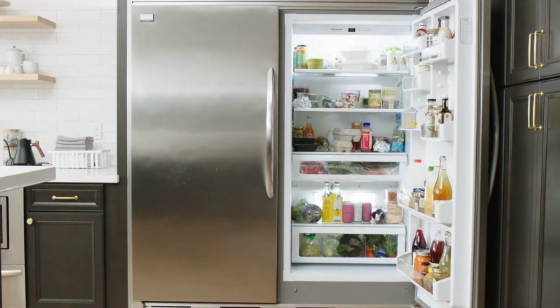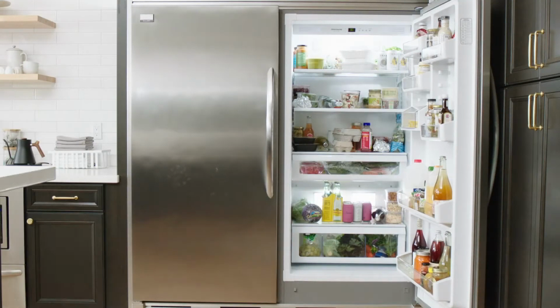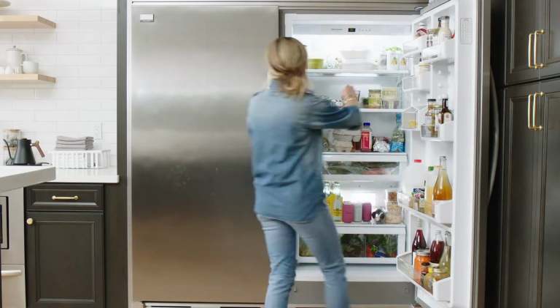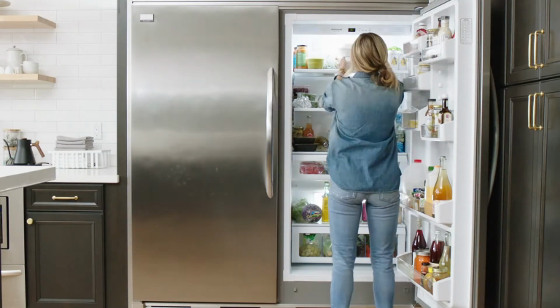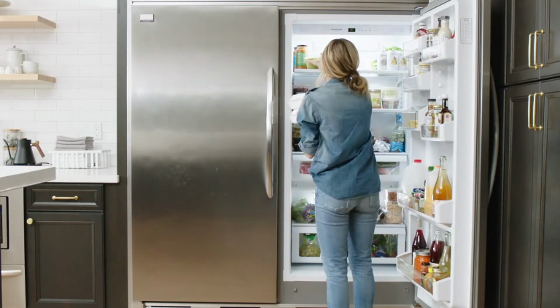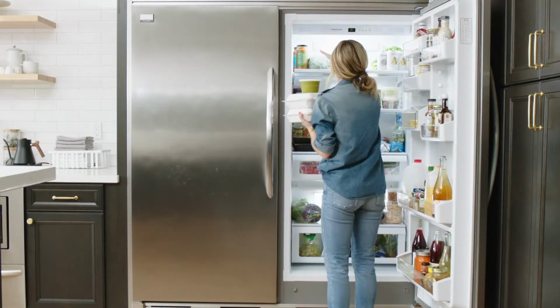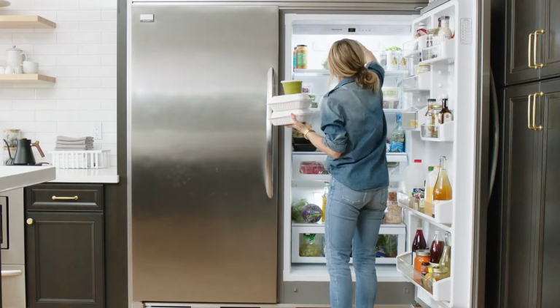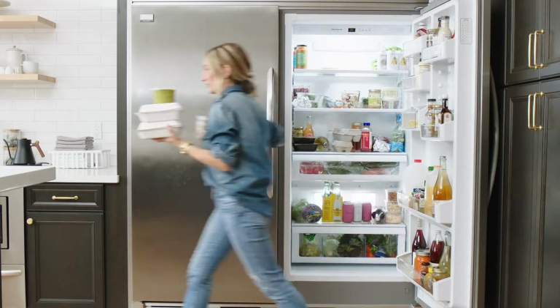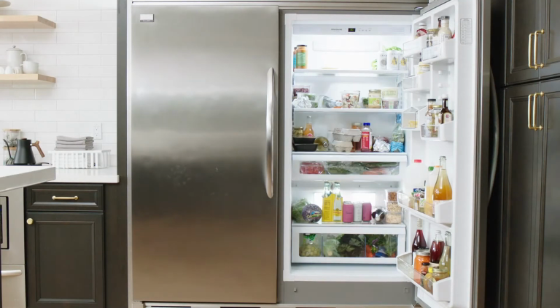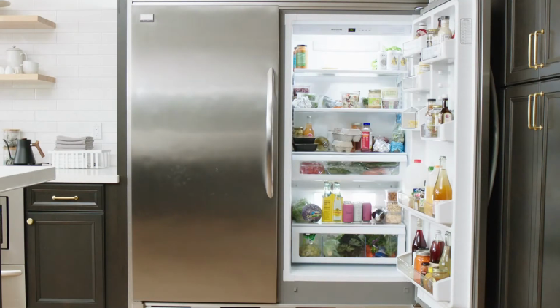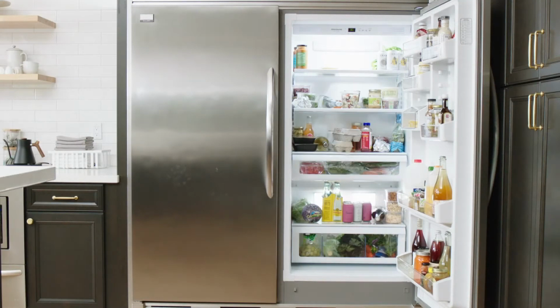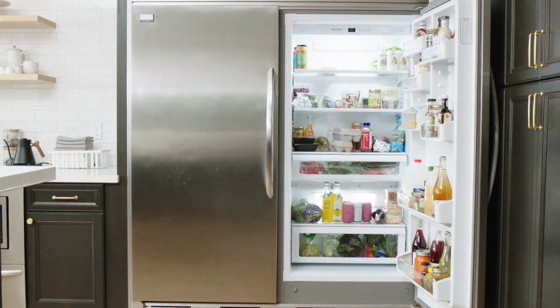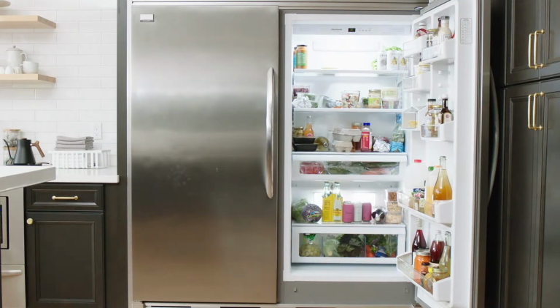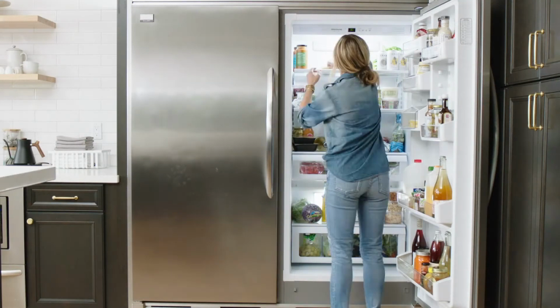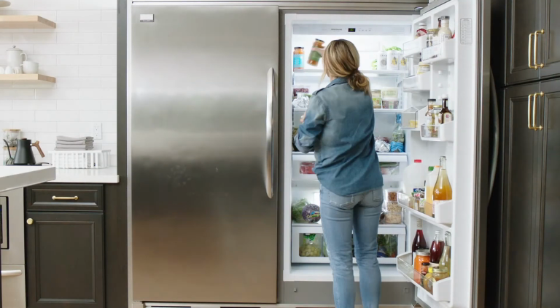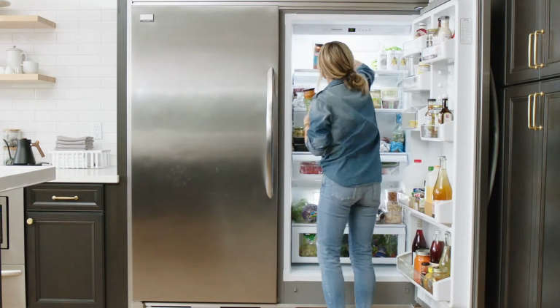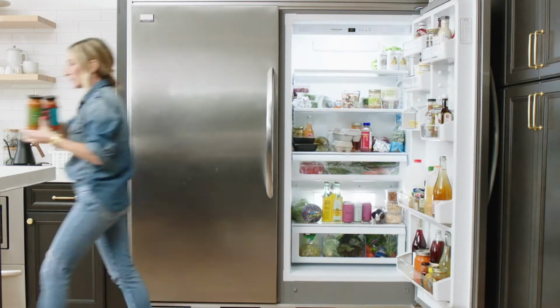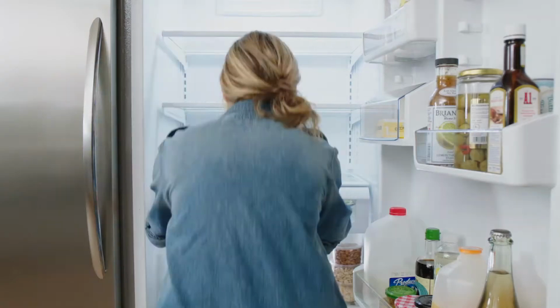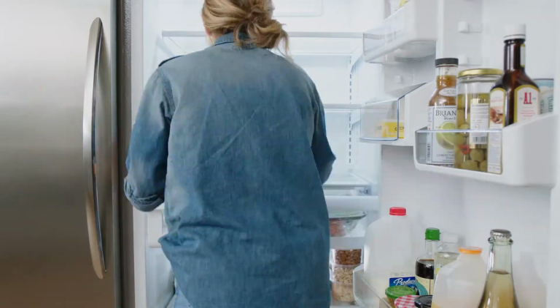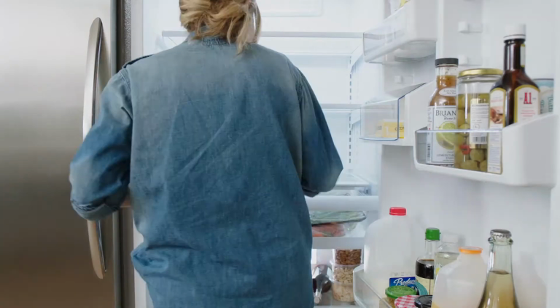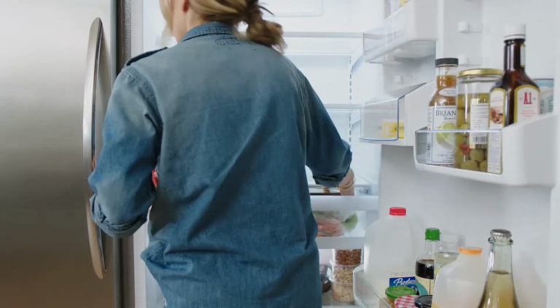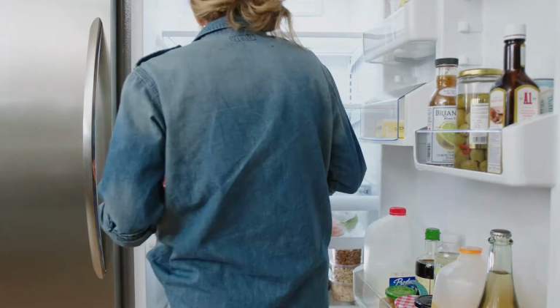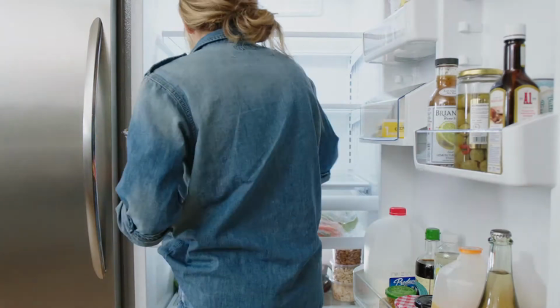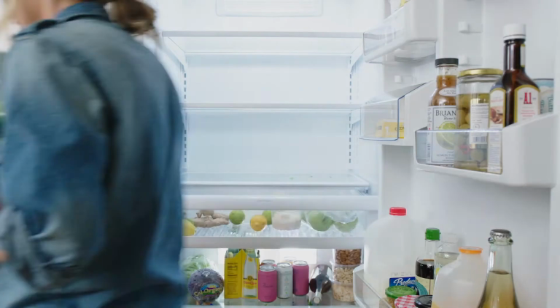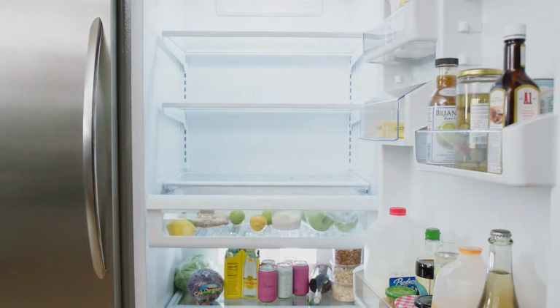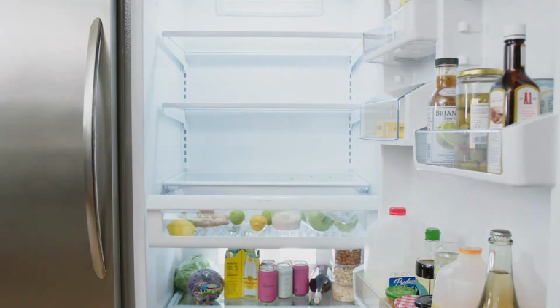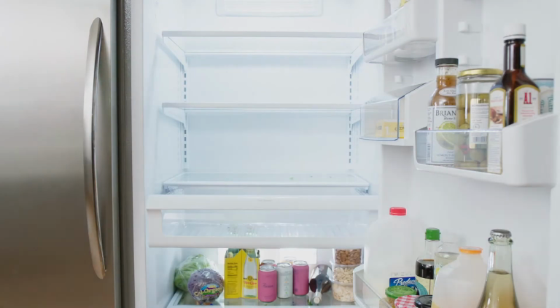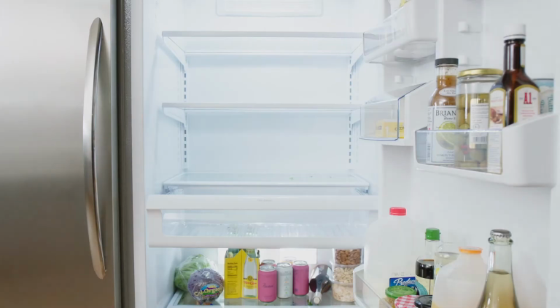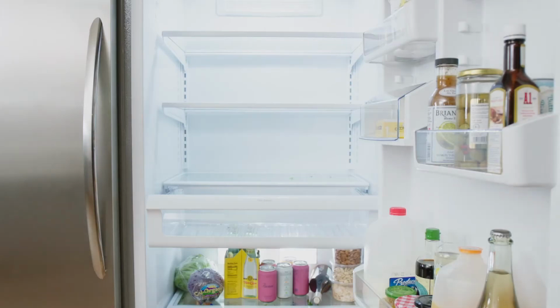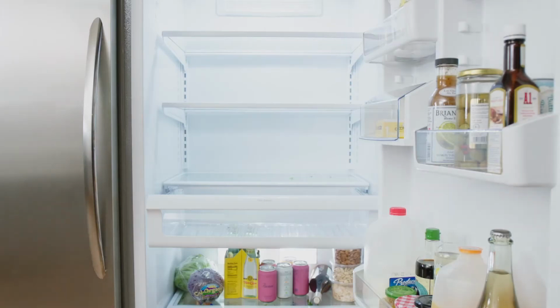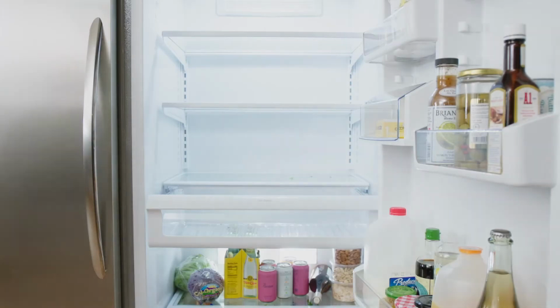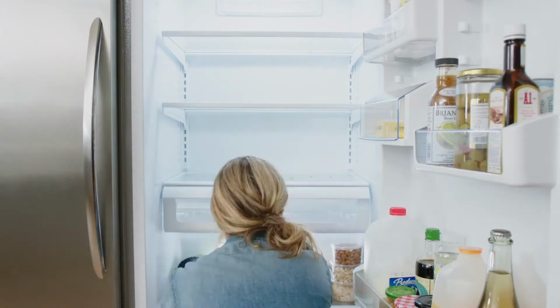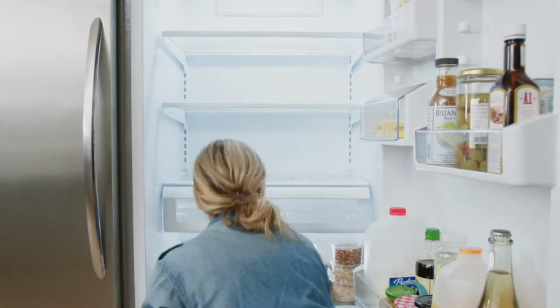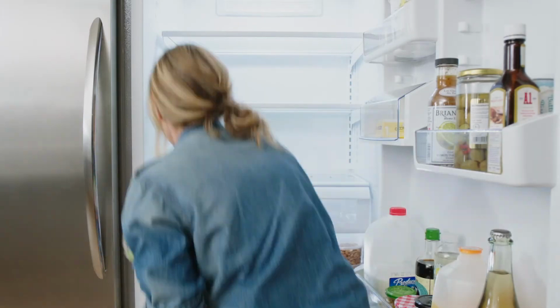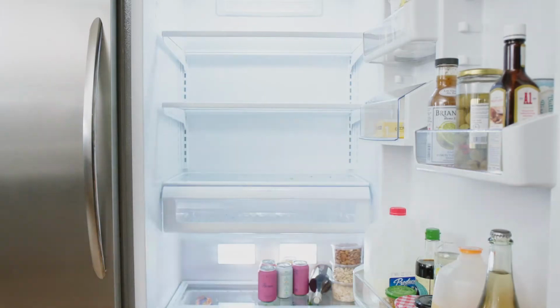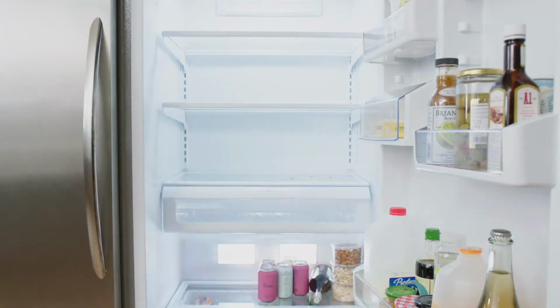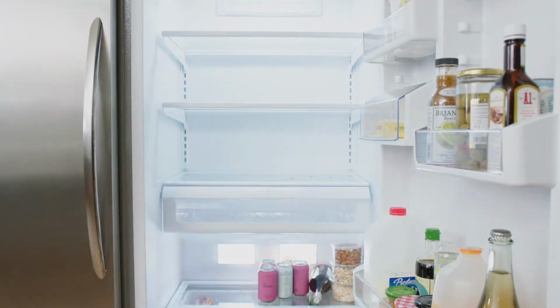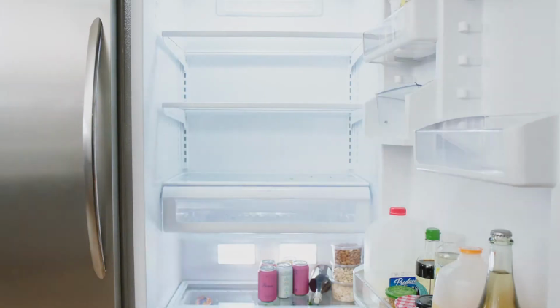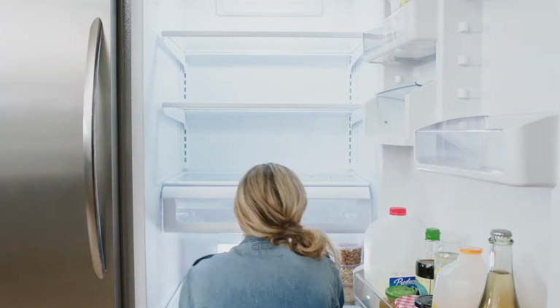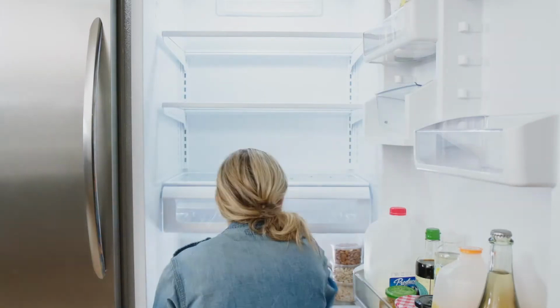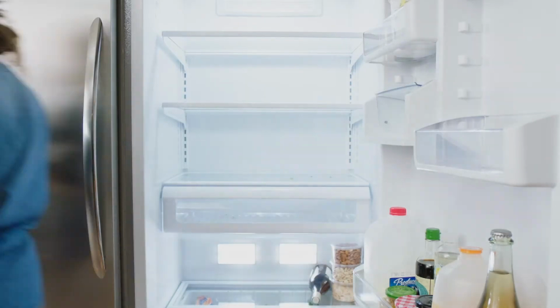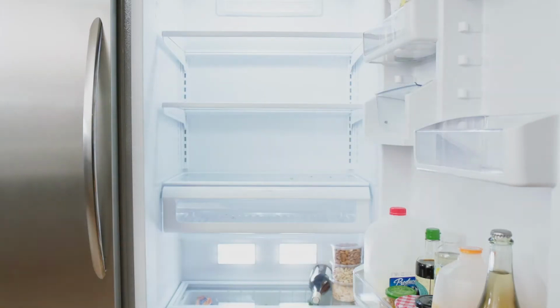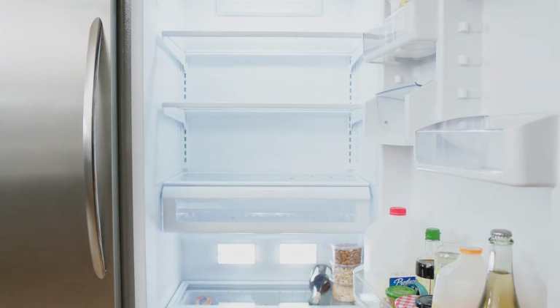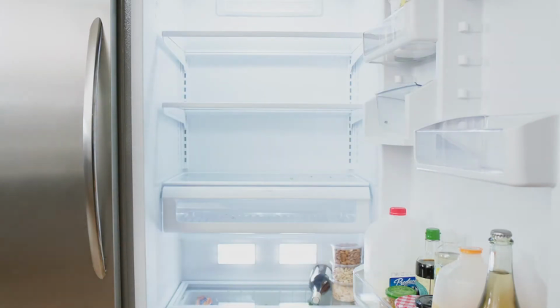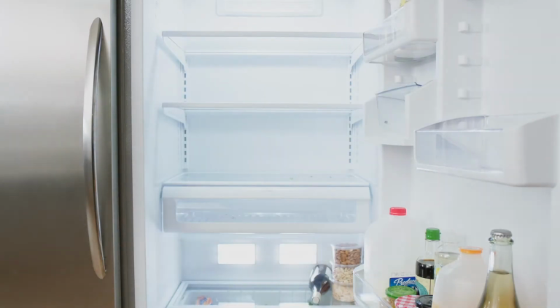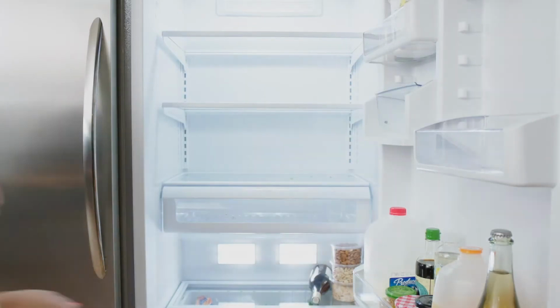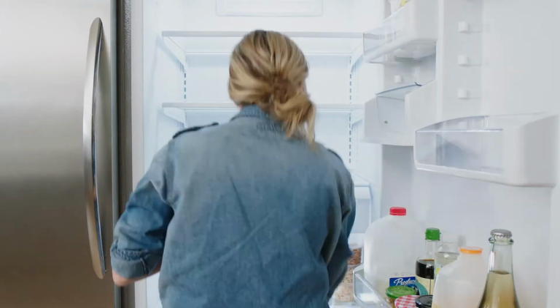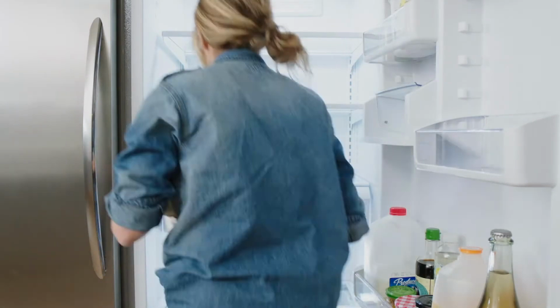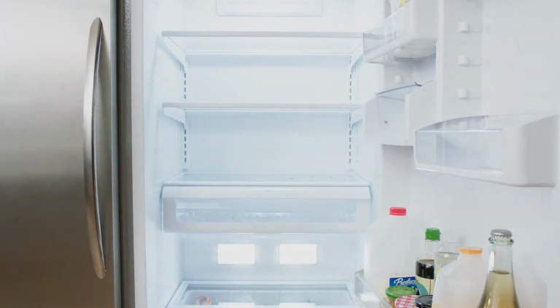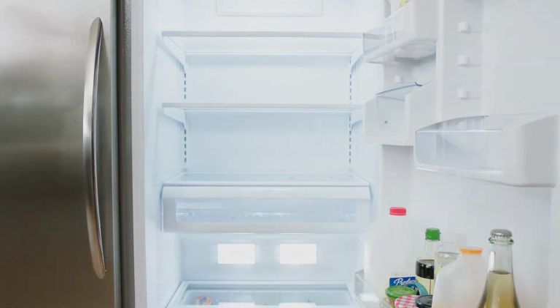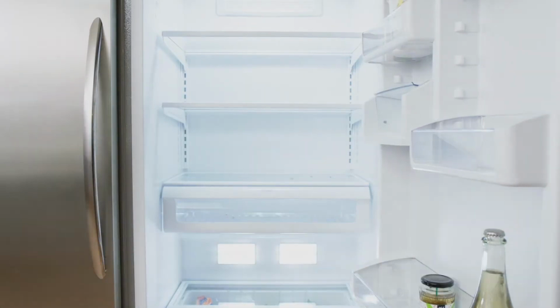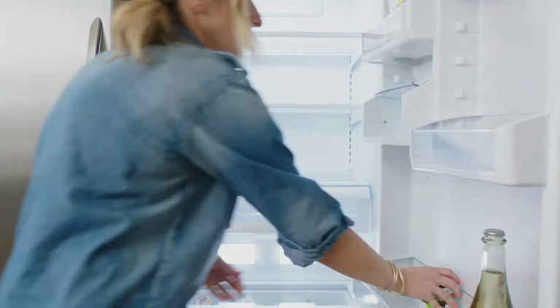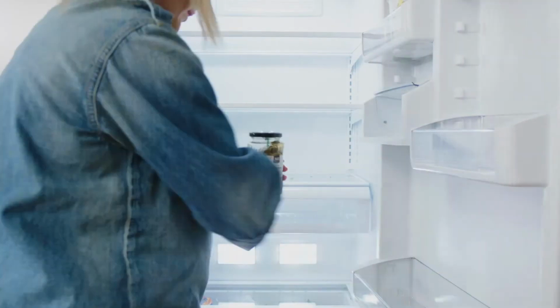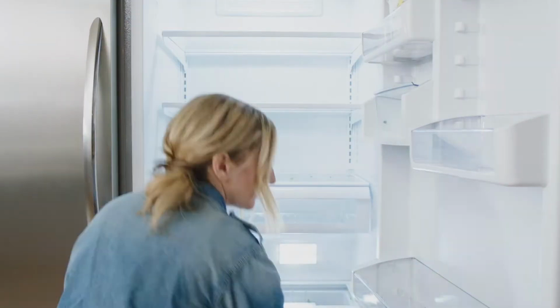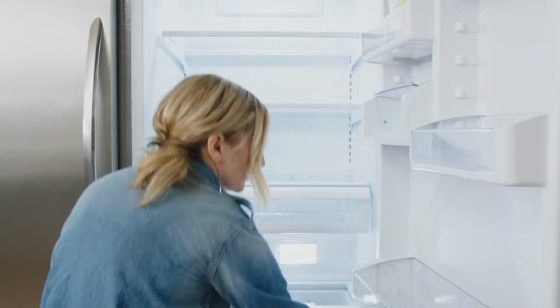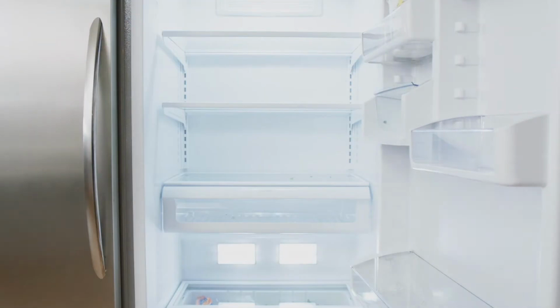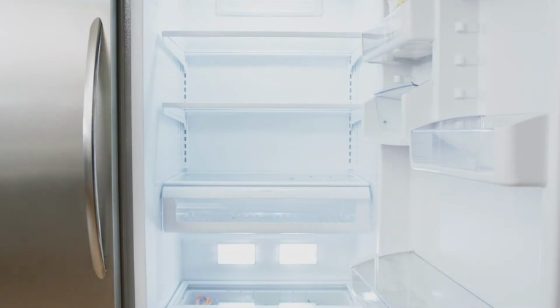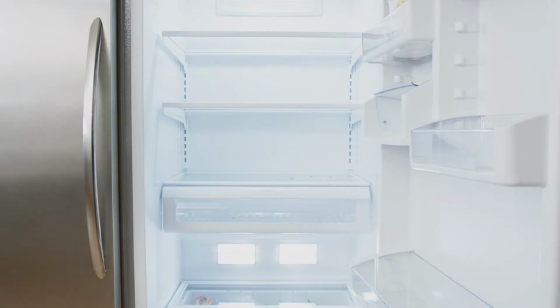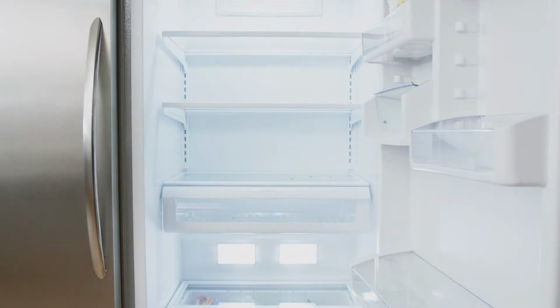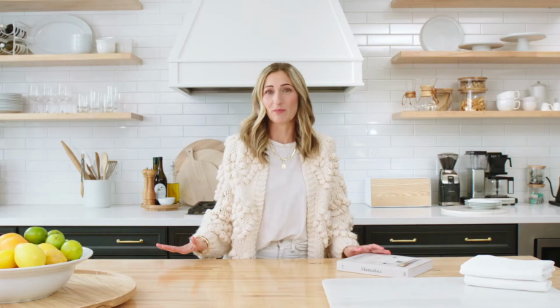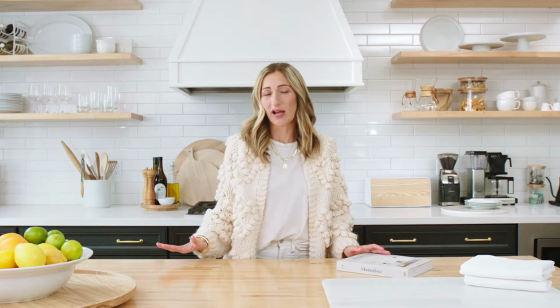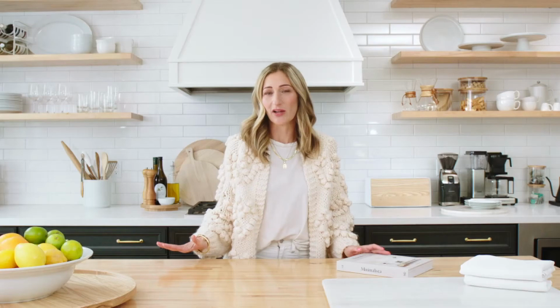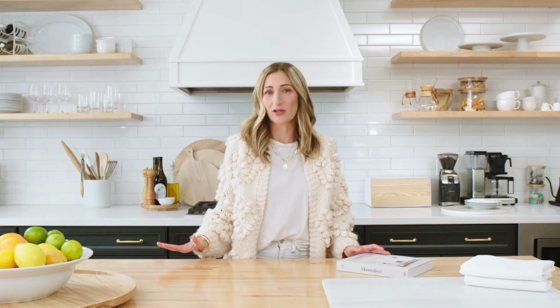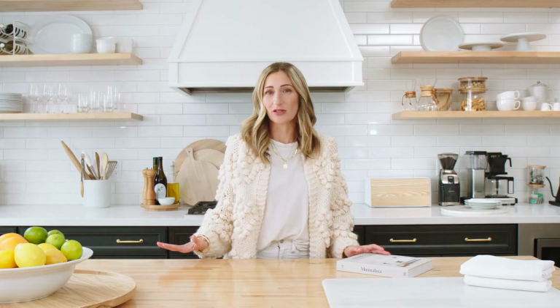First, you're going to take everything out of your fridge — and I do mean everything — and edit anything that's expired.